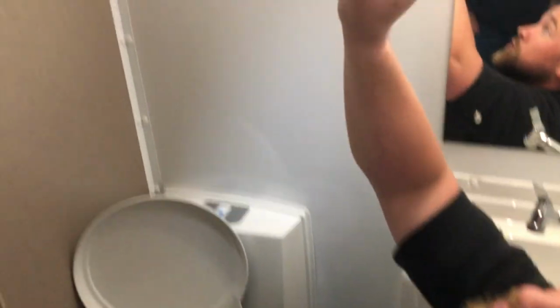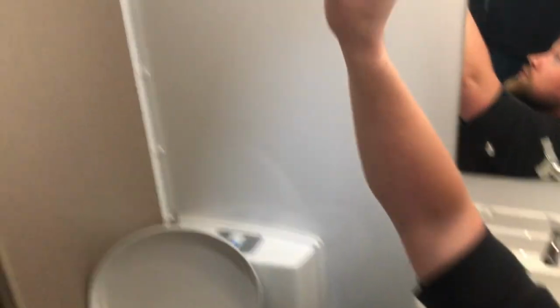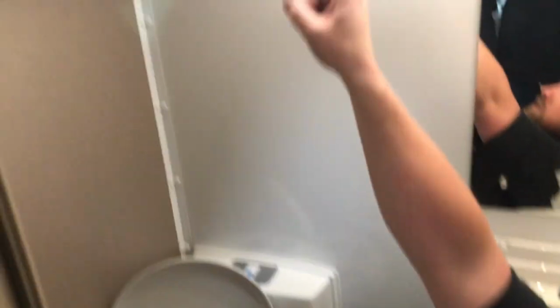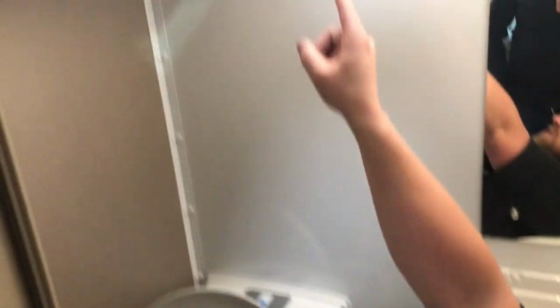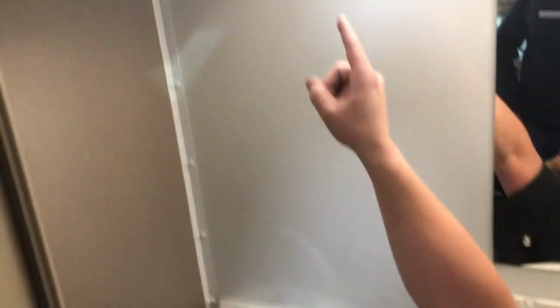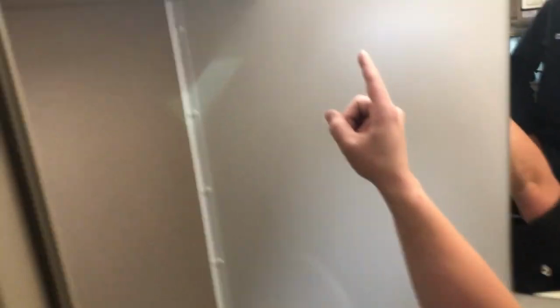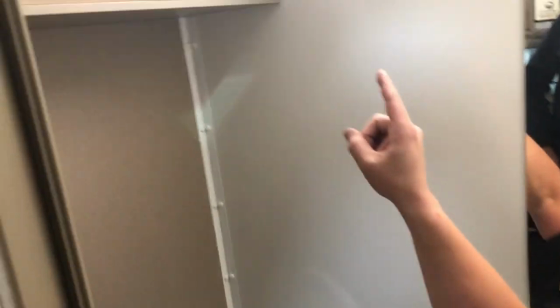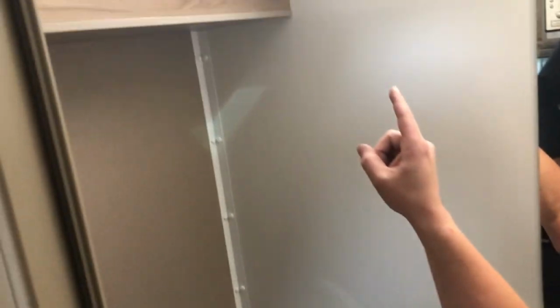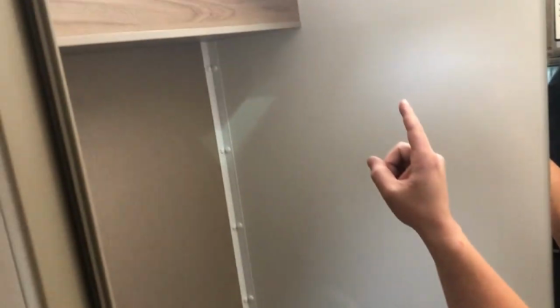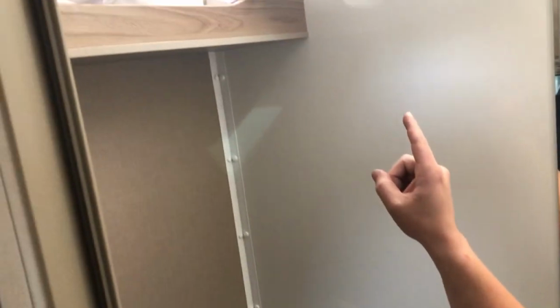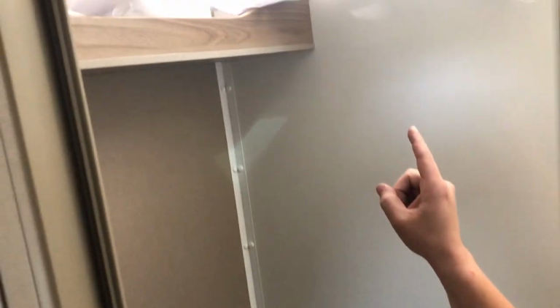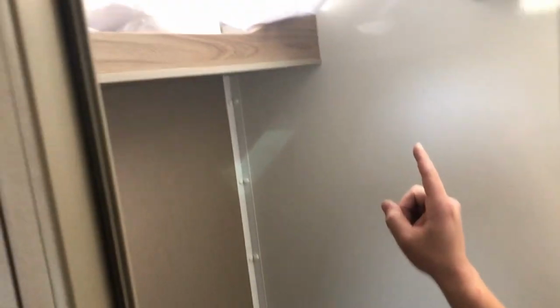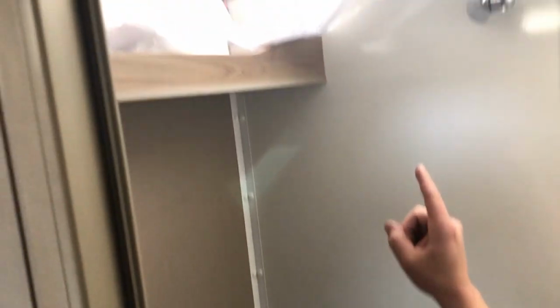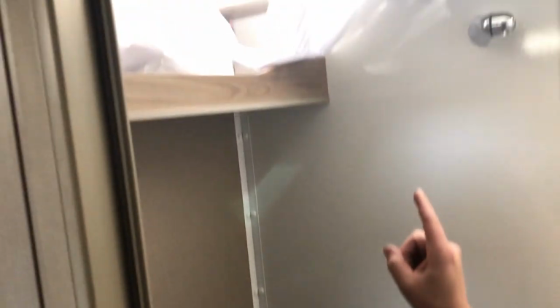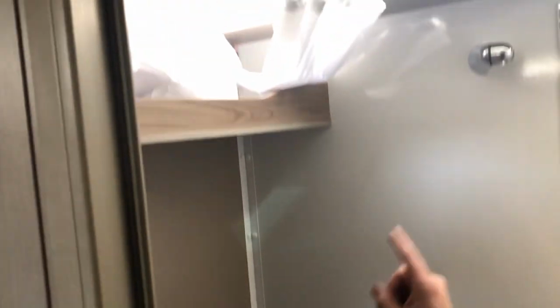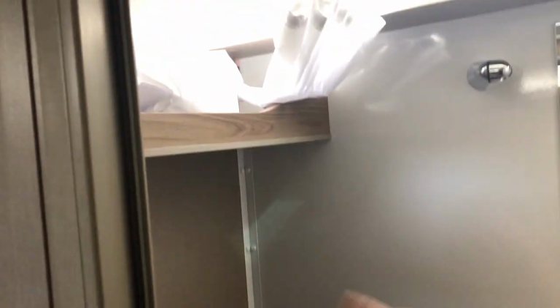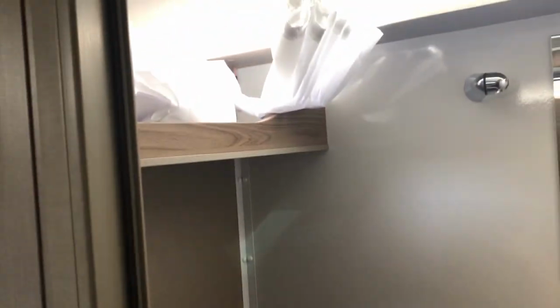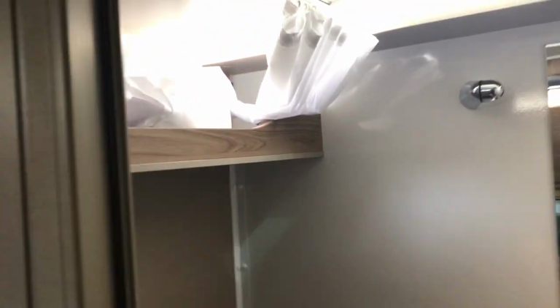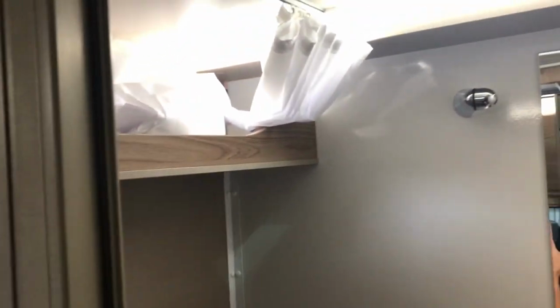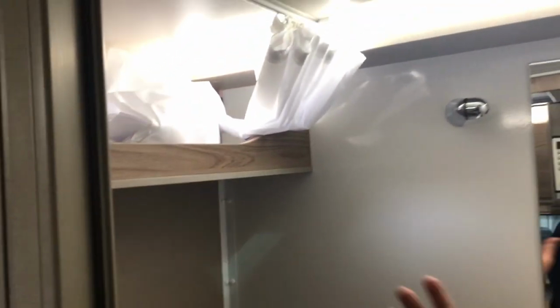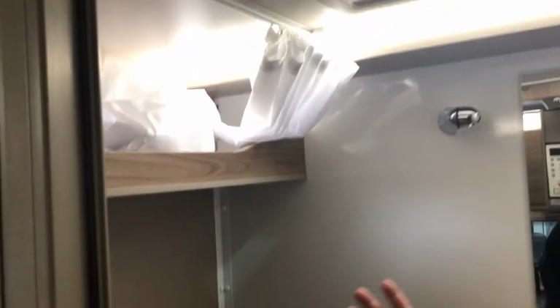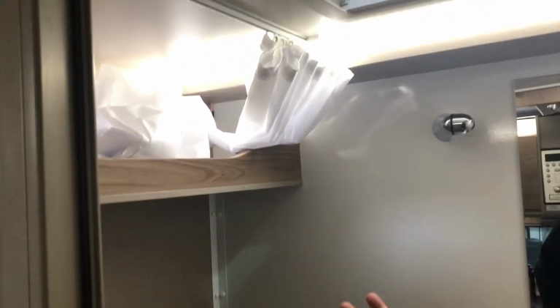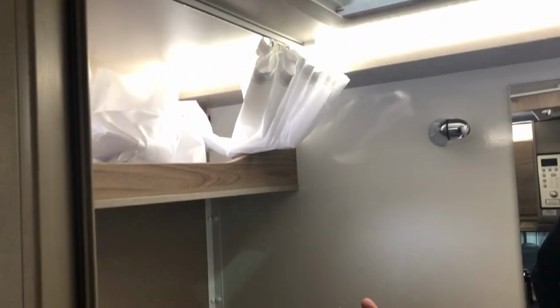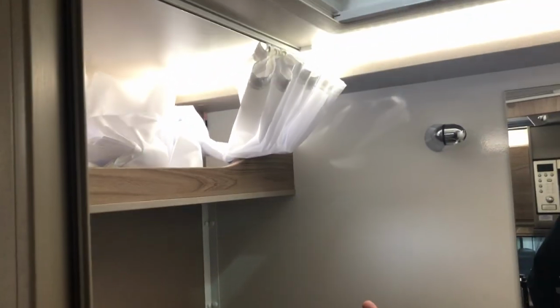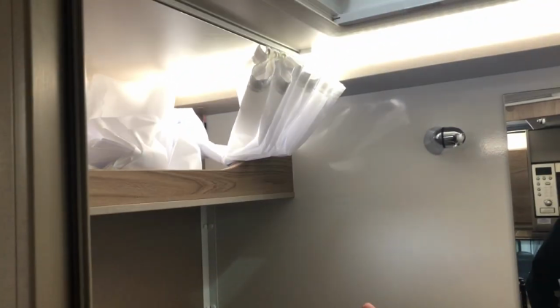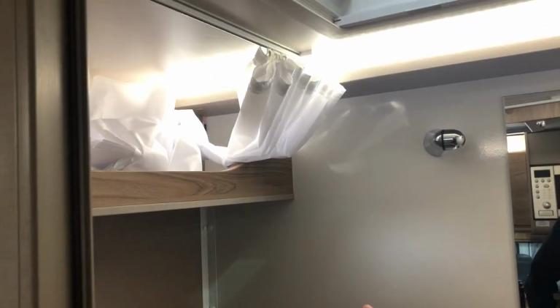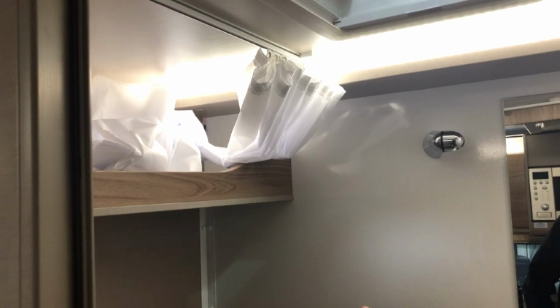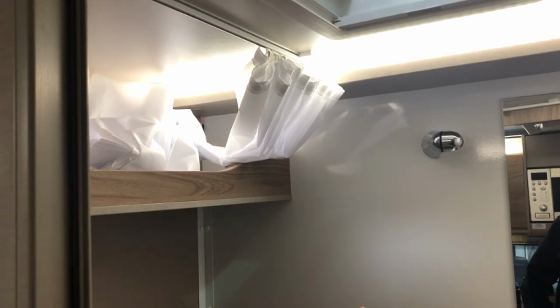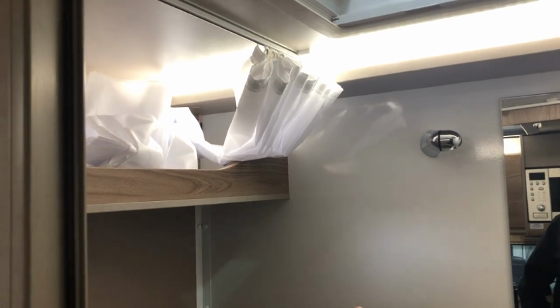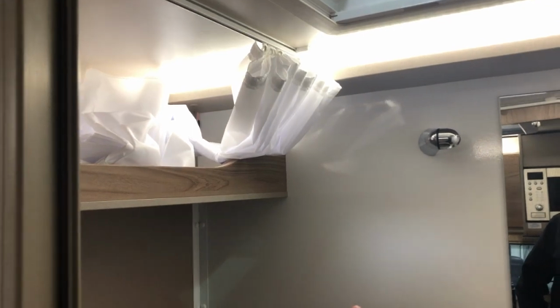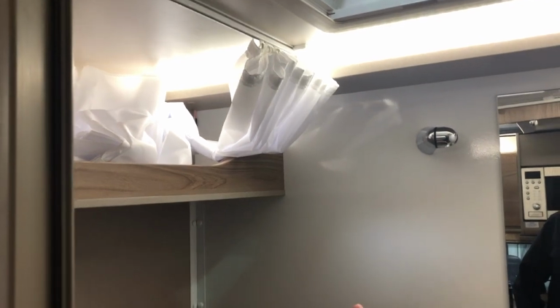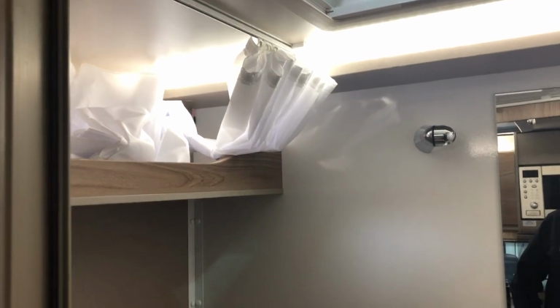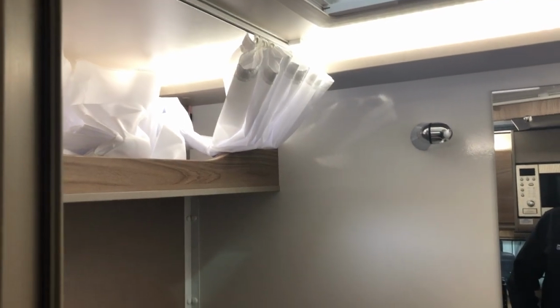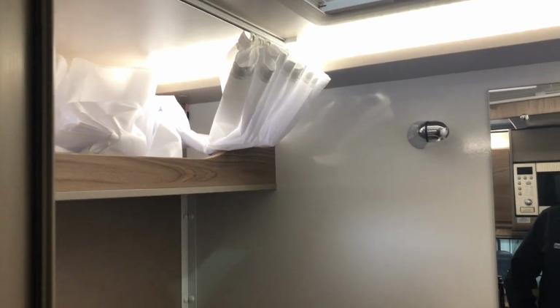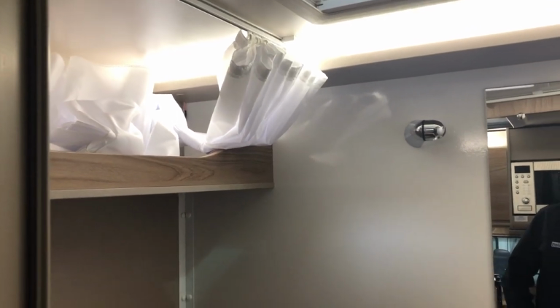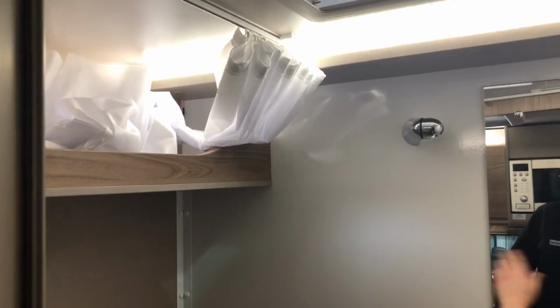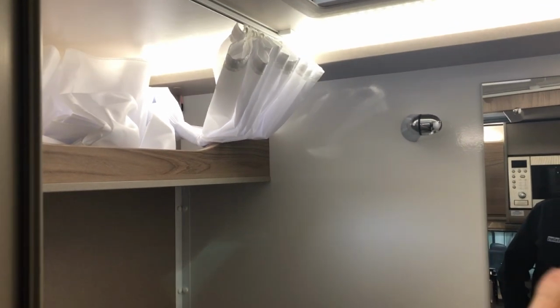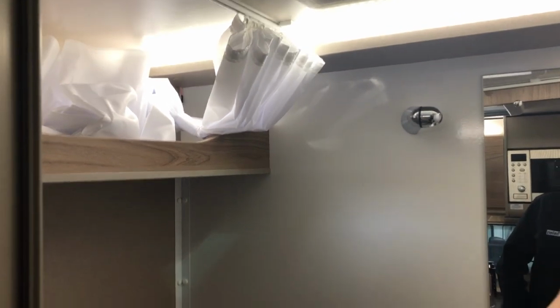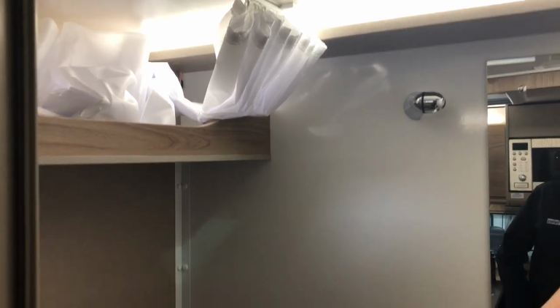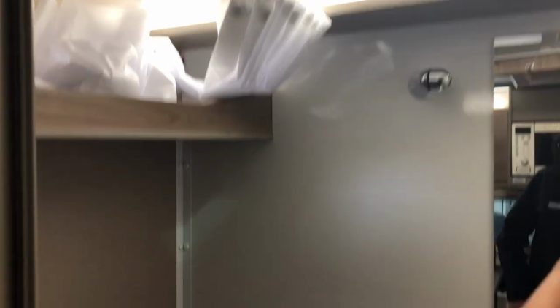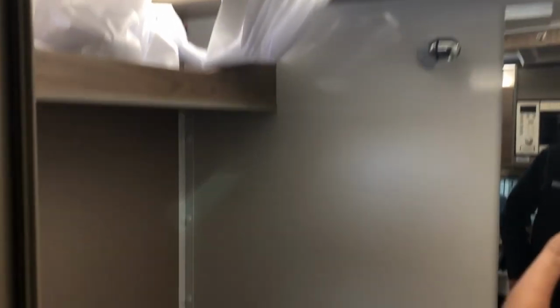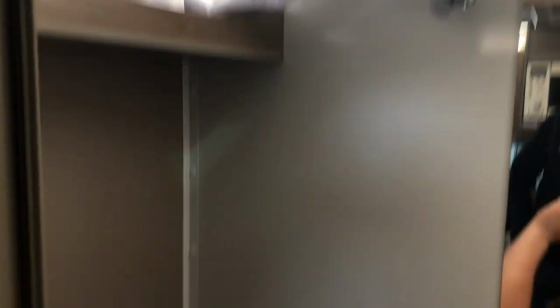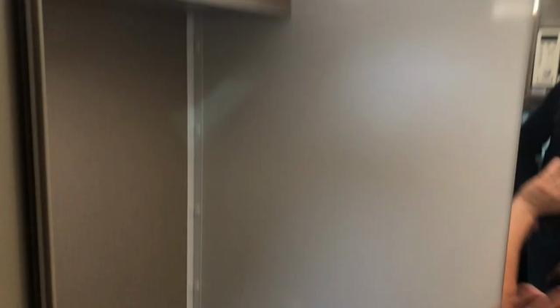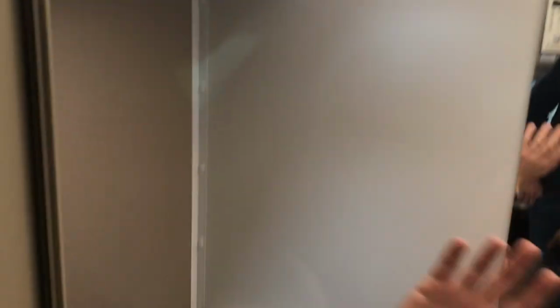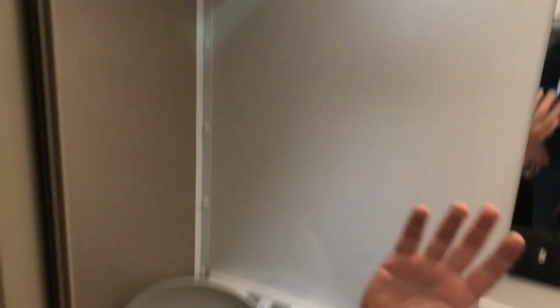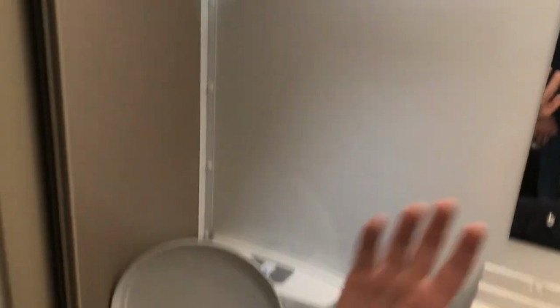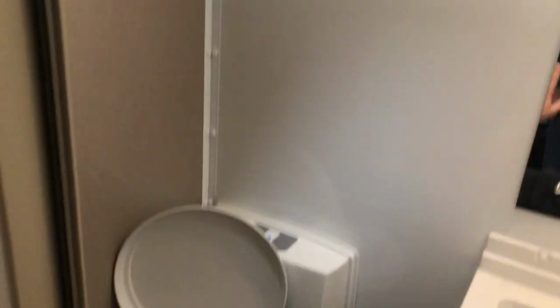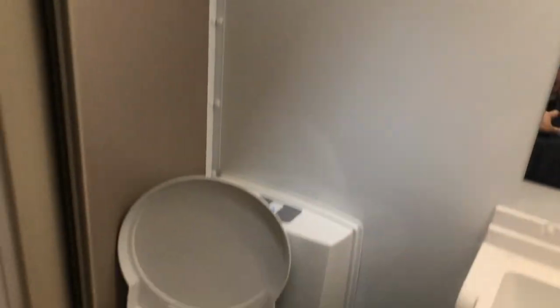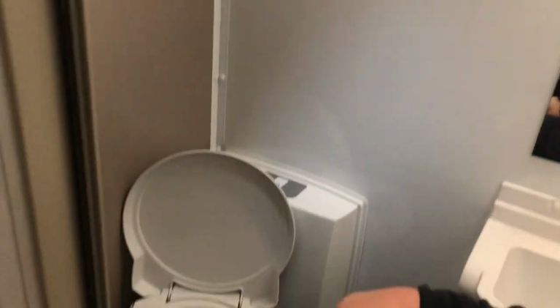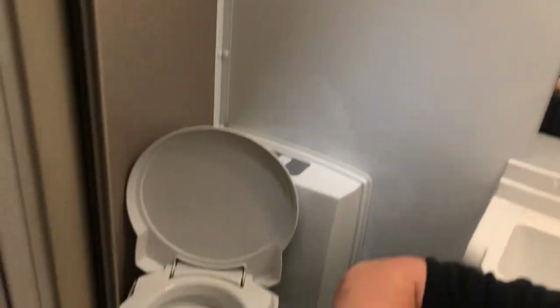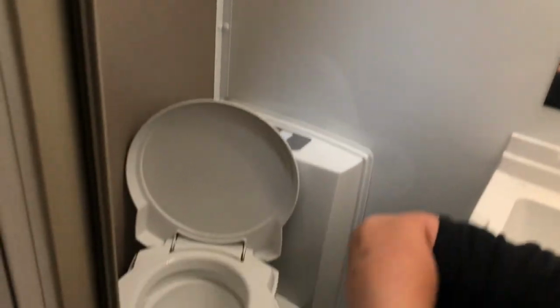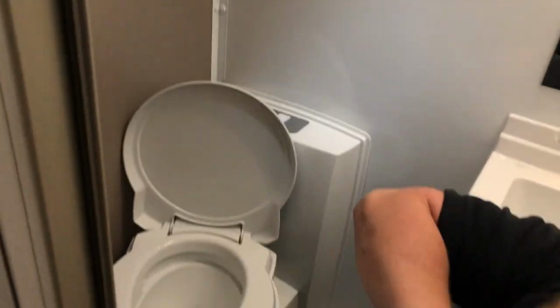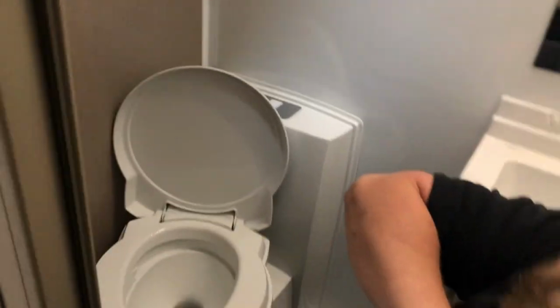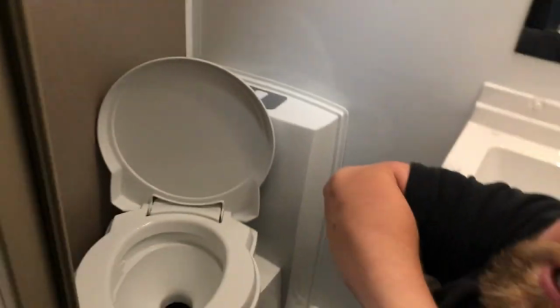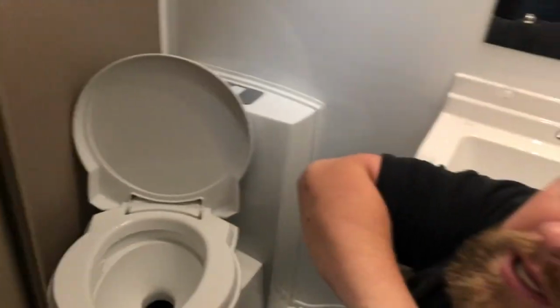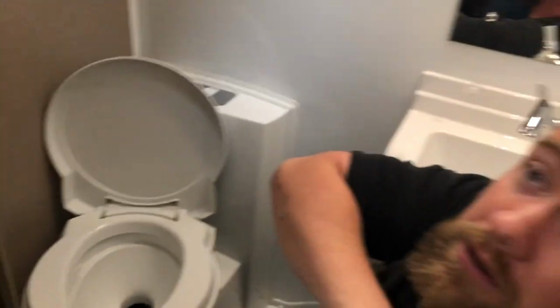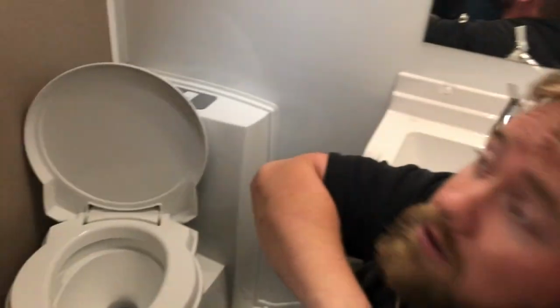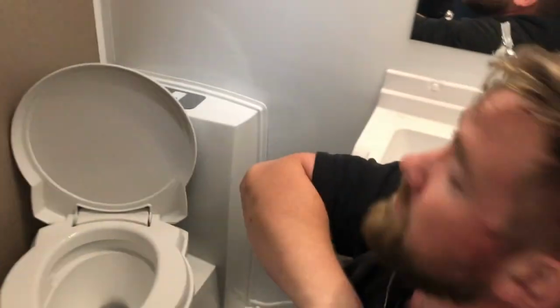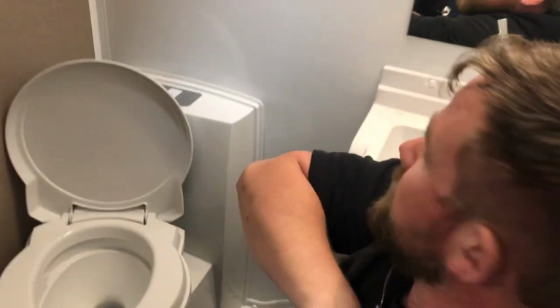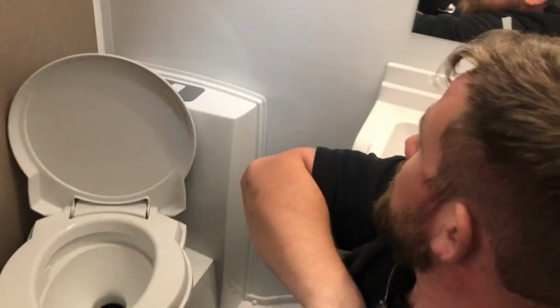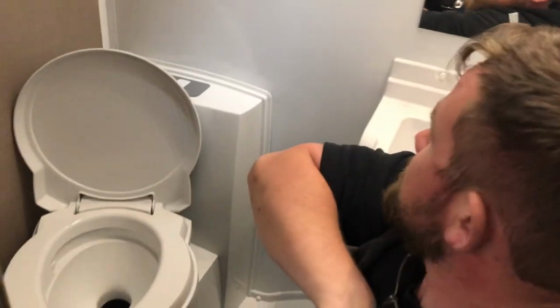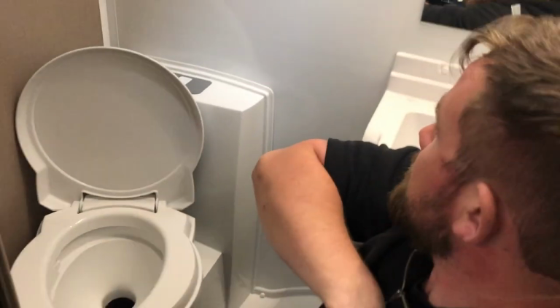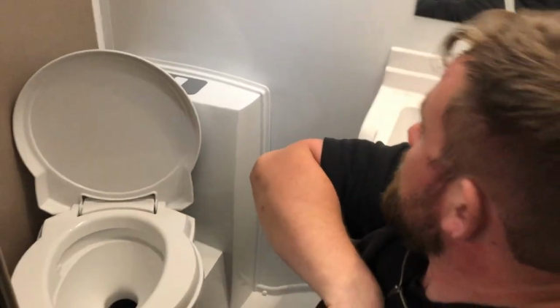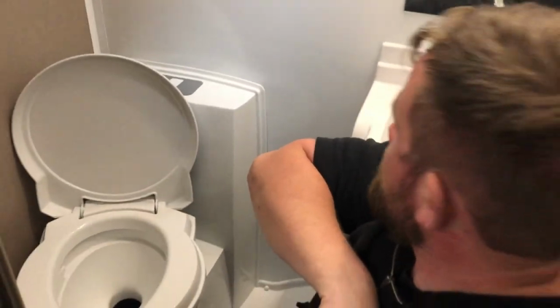Up at the top we have the shower curtain, so if you do happen to be having a shower in here just pull that around — it stops water coming out of the door and getting all over the motorhome.